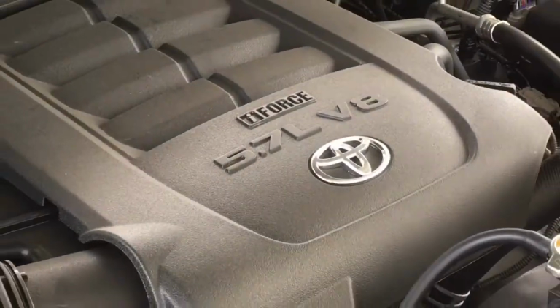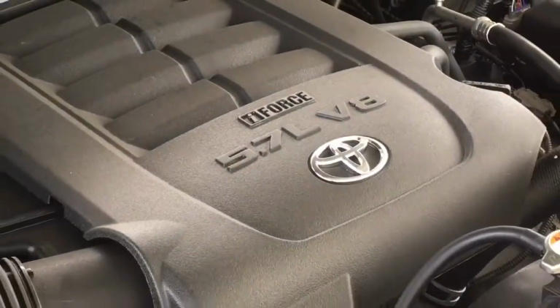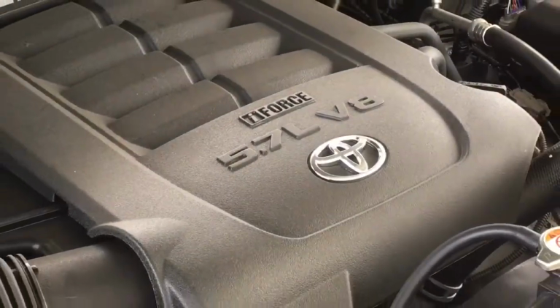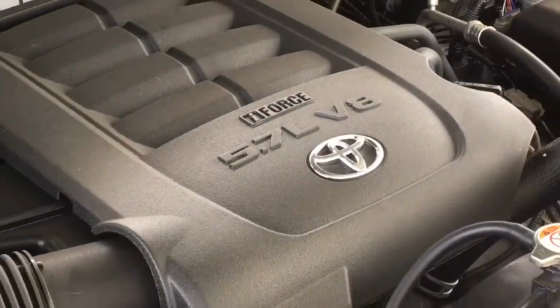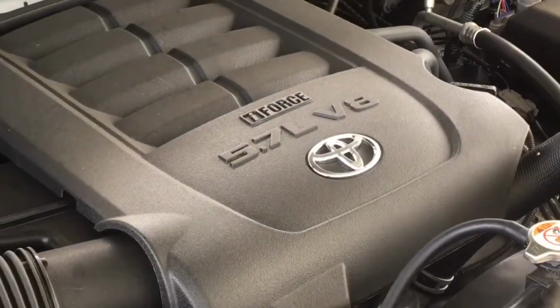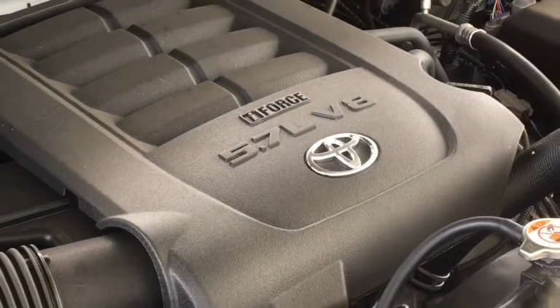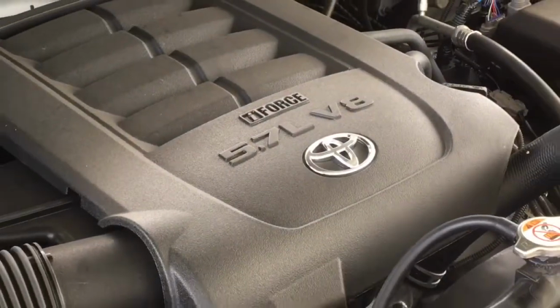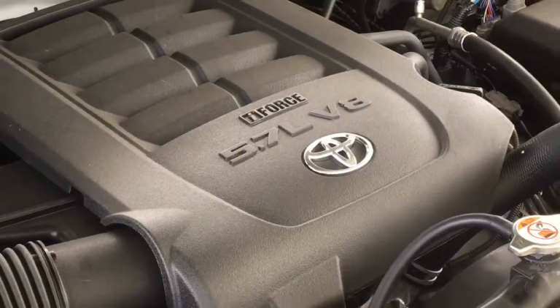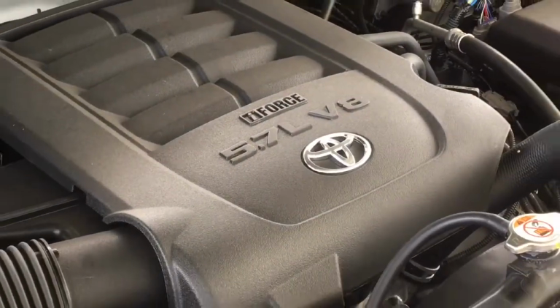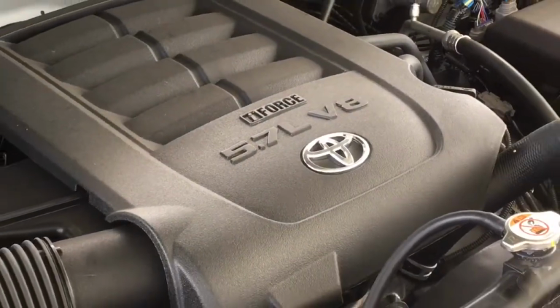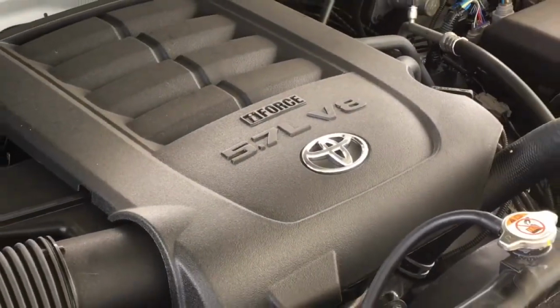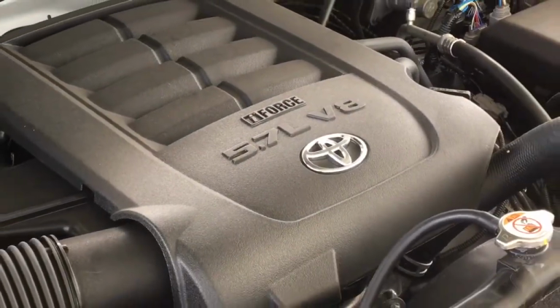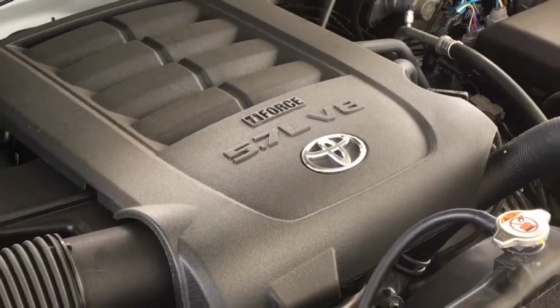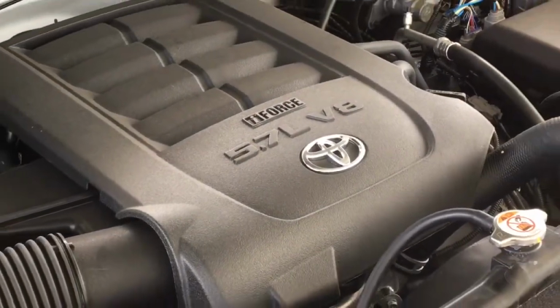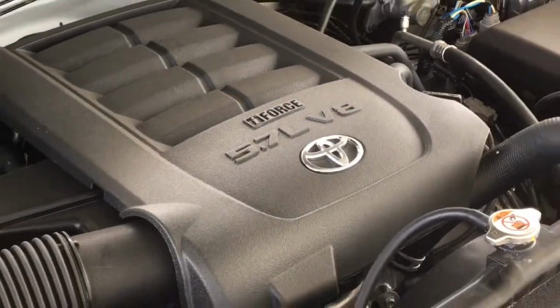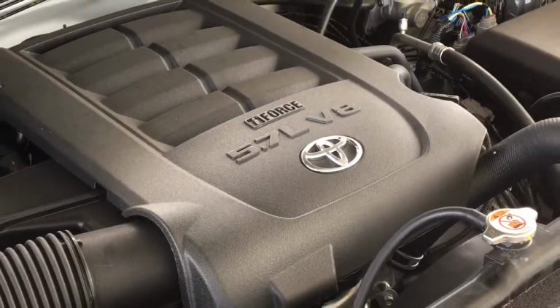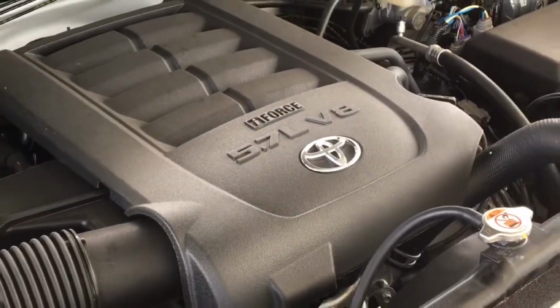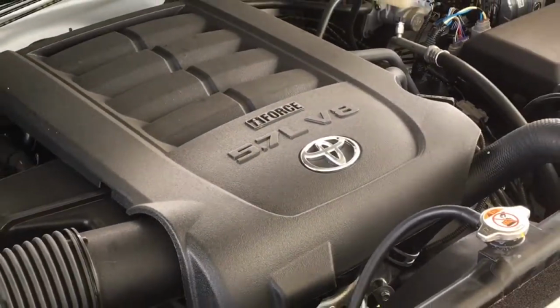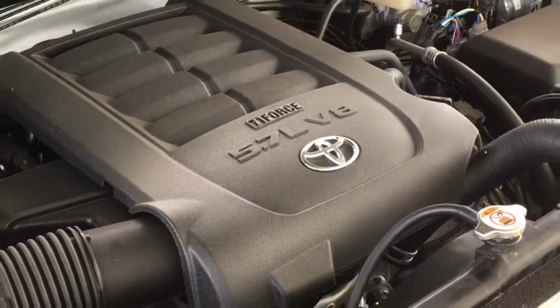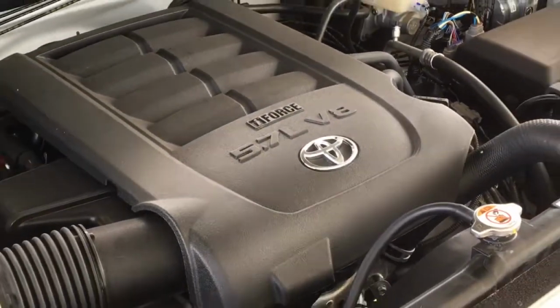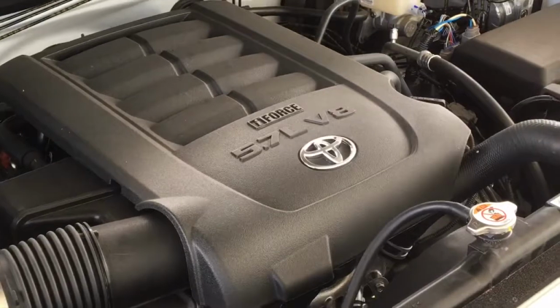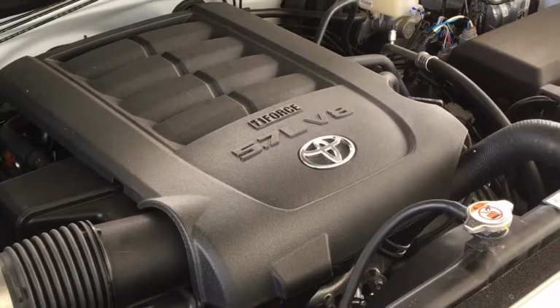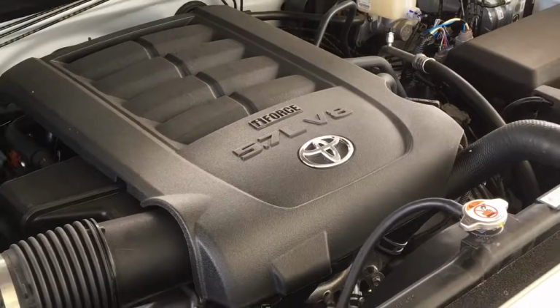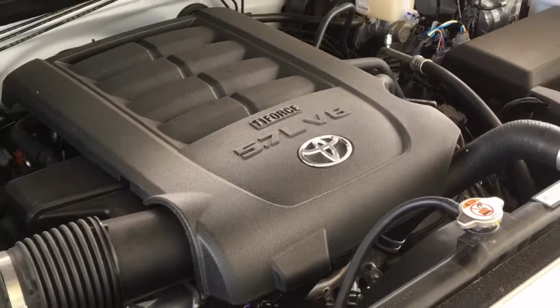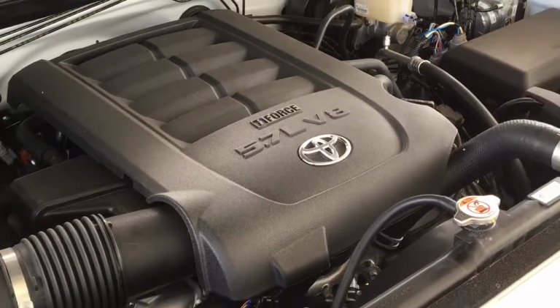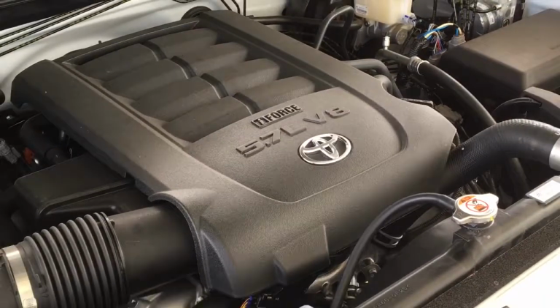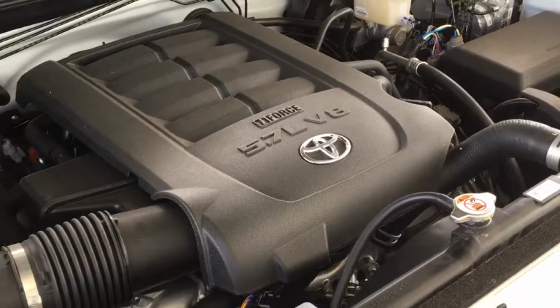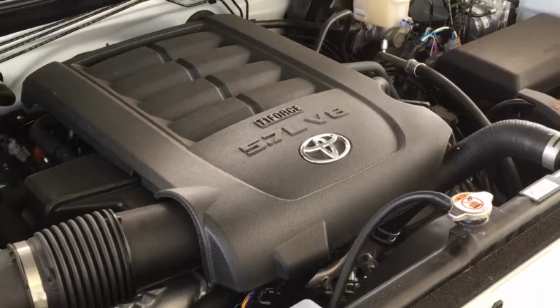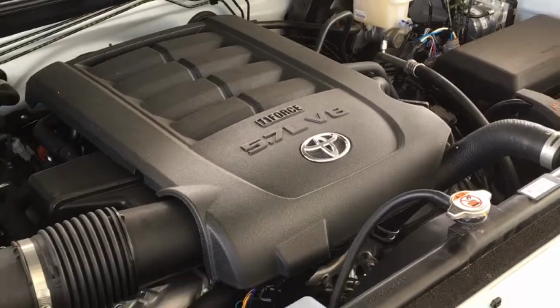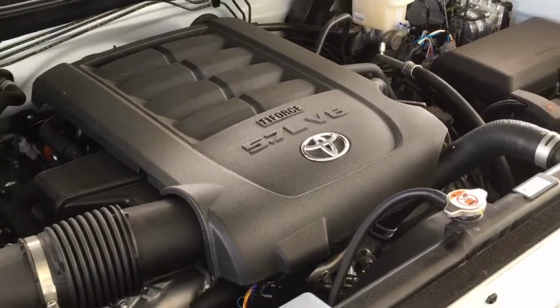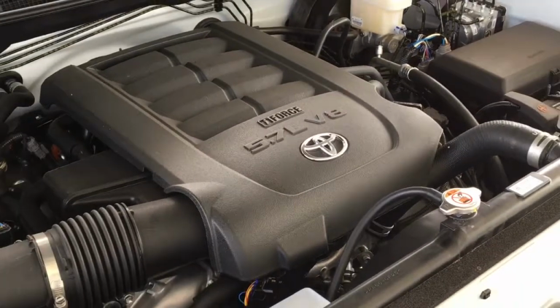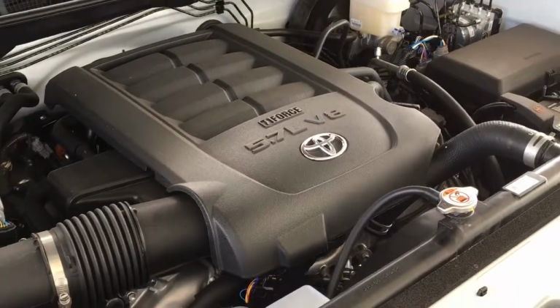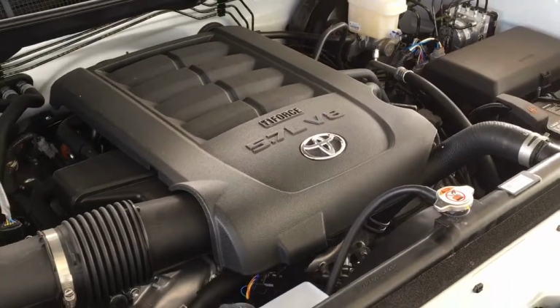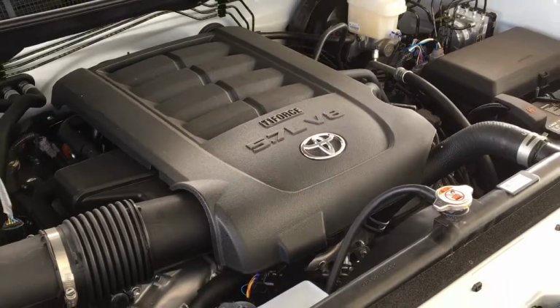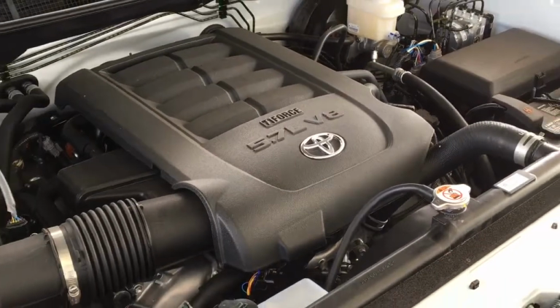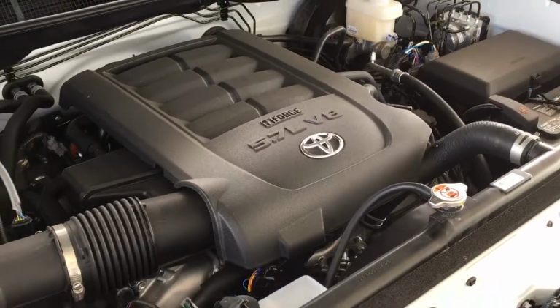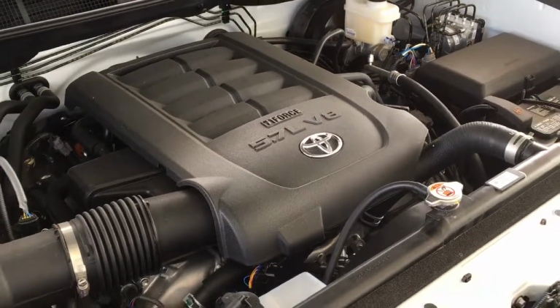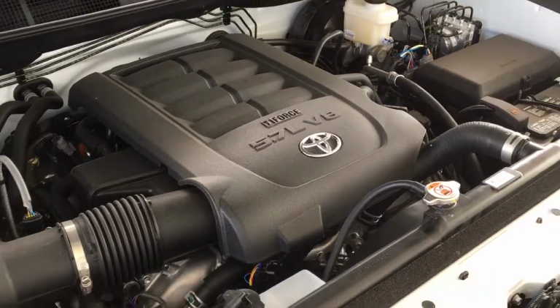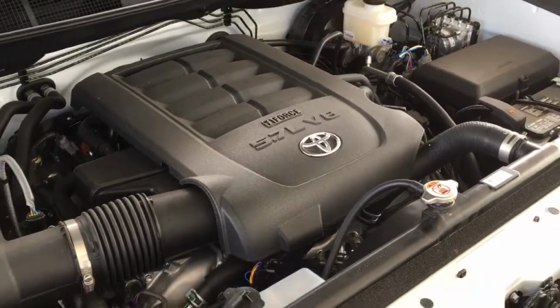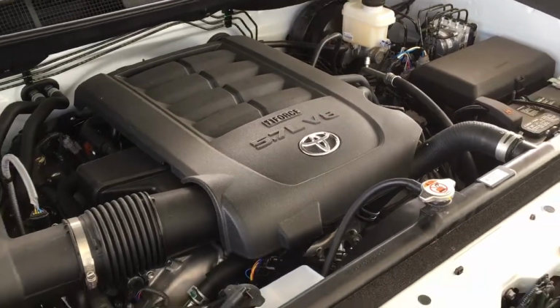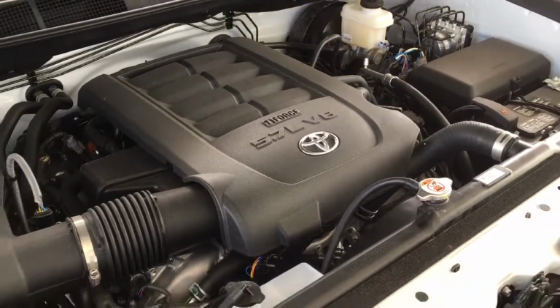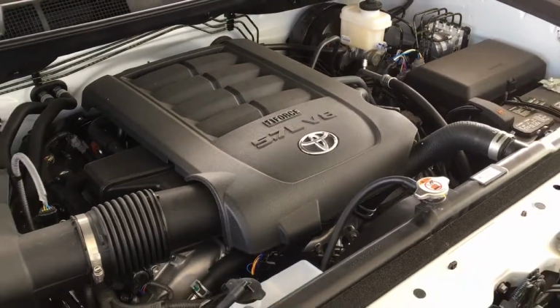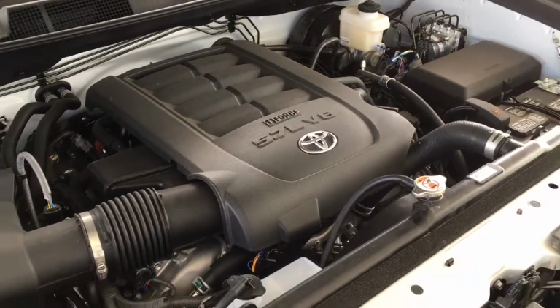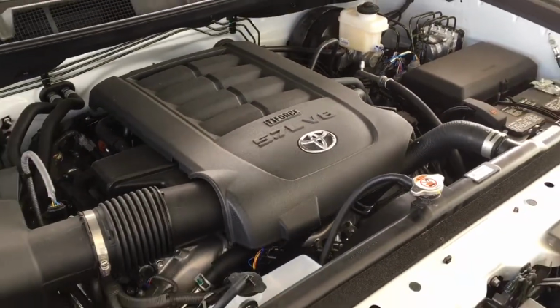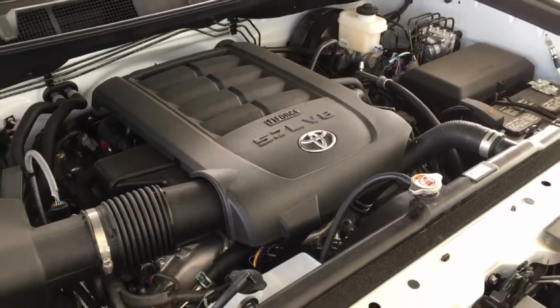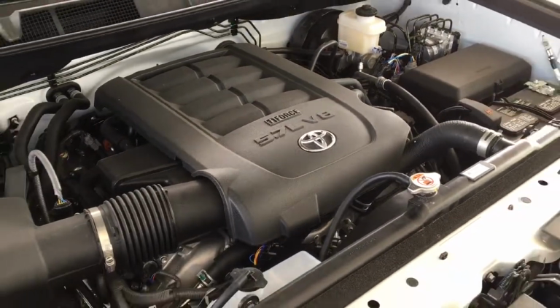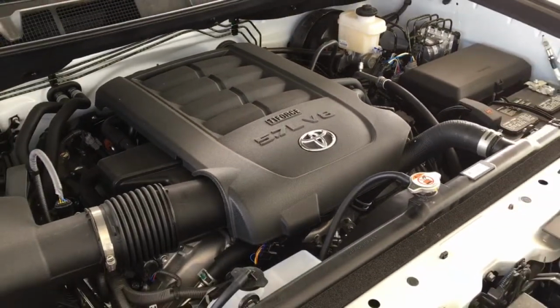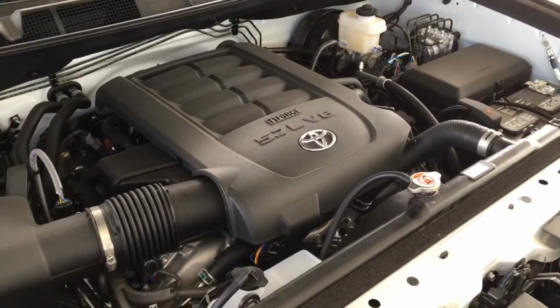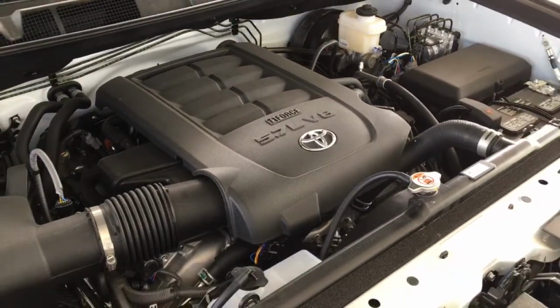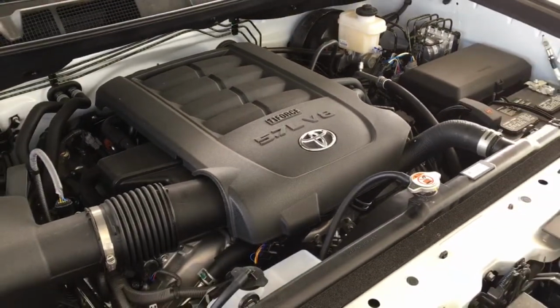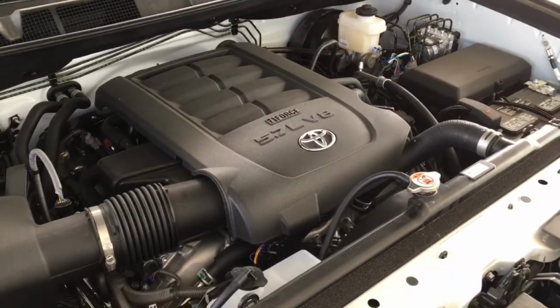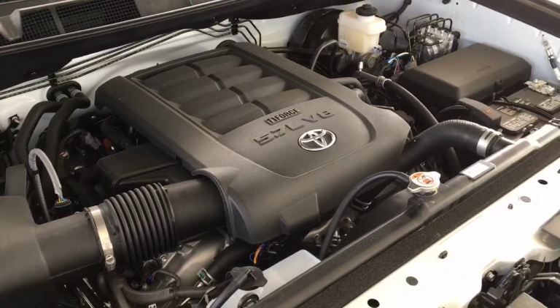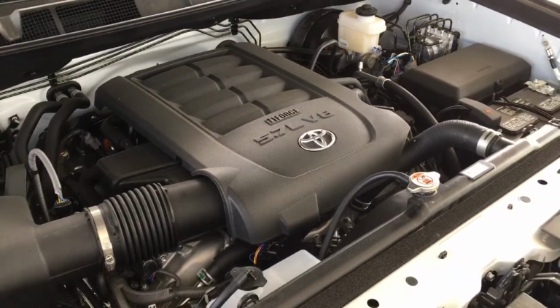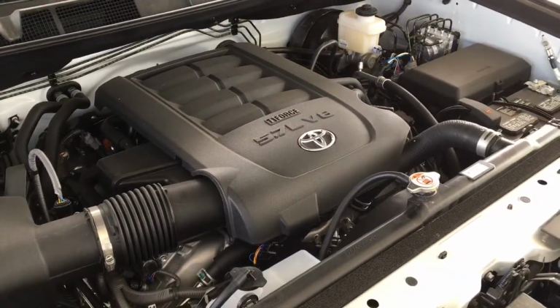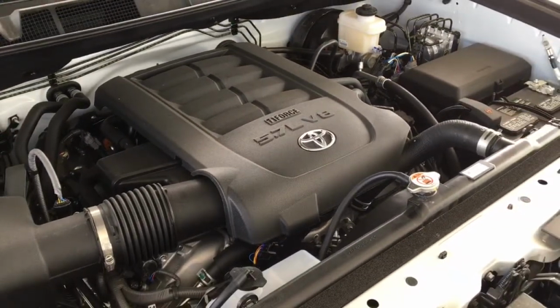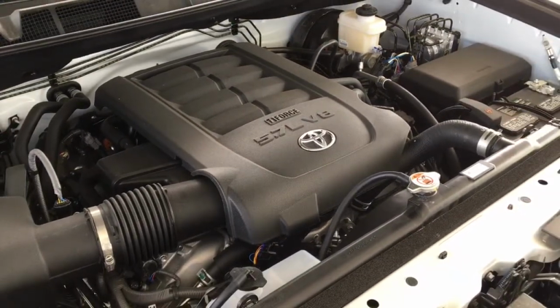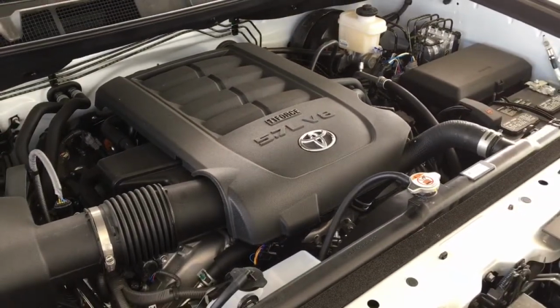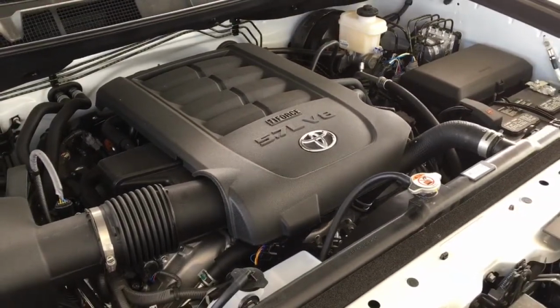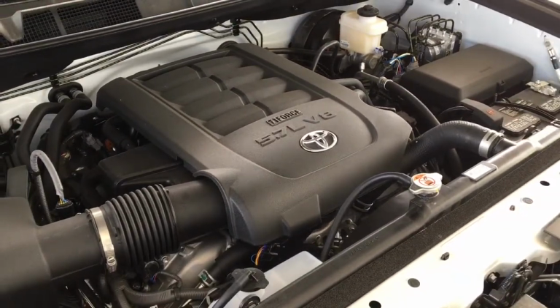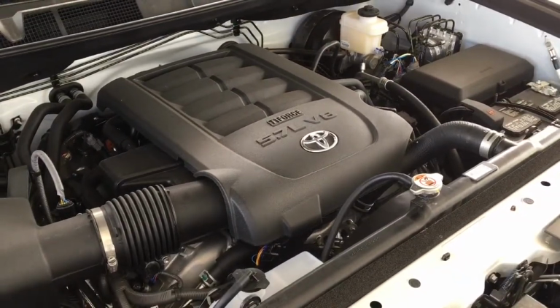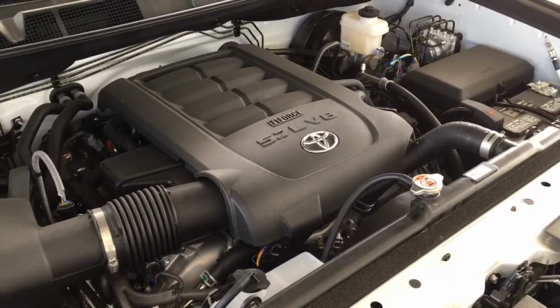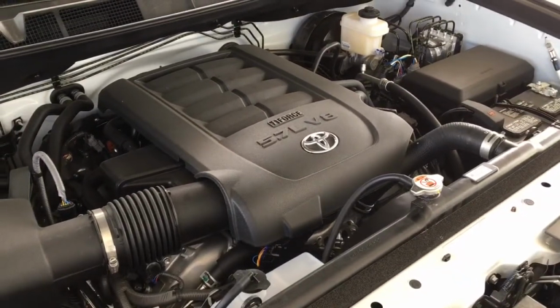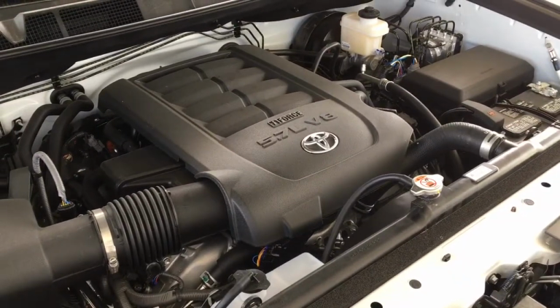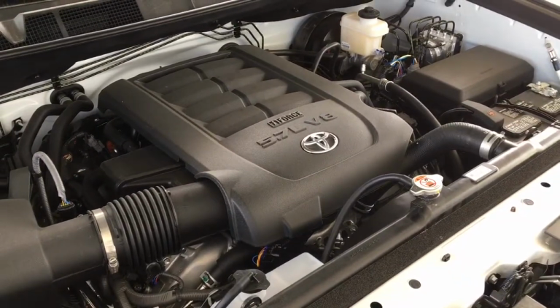There's no shortage of power with a 5.7-liter i-Force V8 under the hood, mated to an automatic transmission and four-wheel drive.